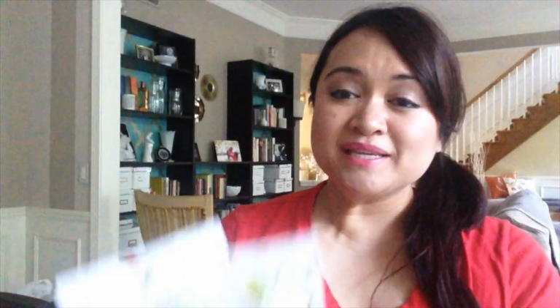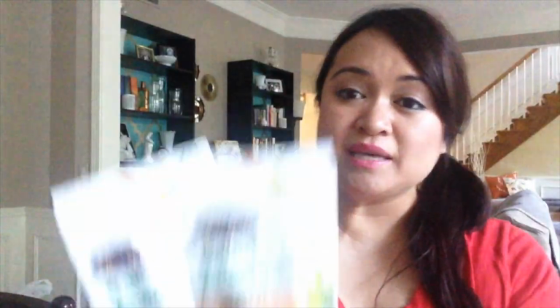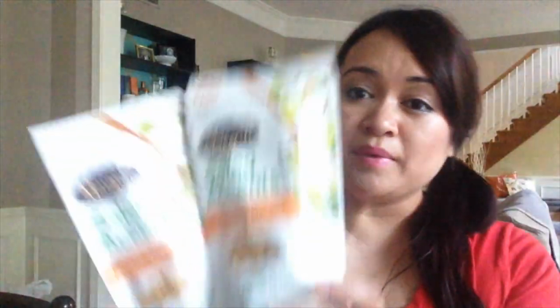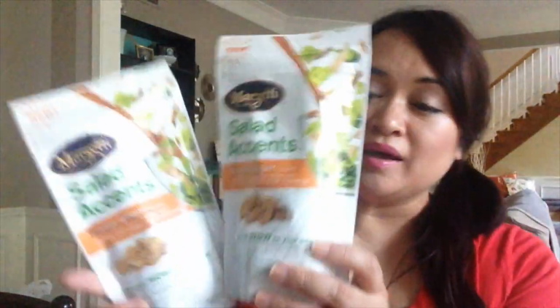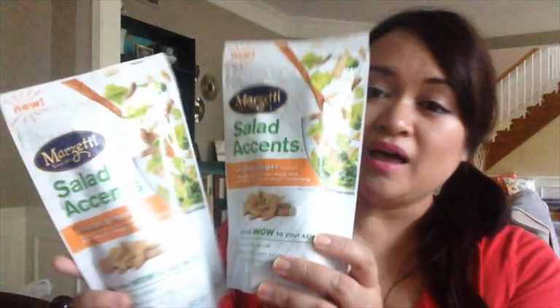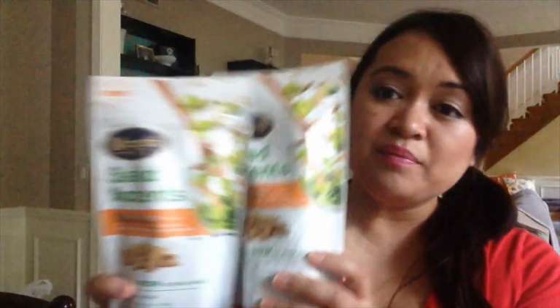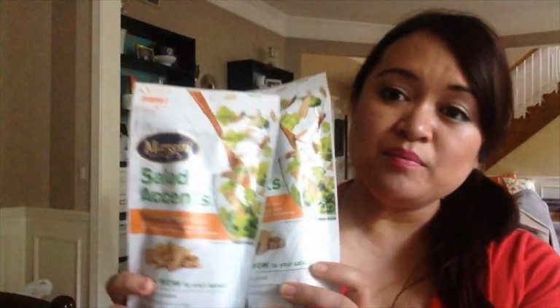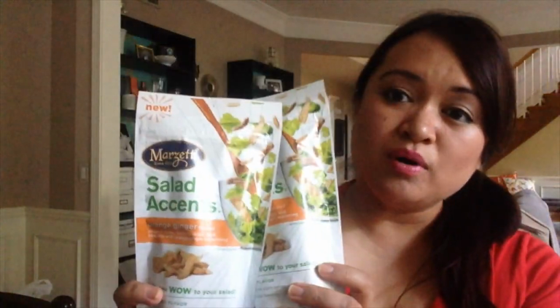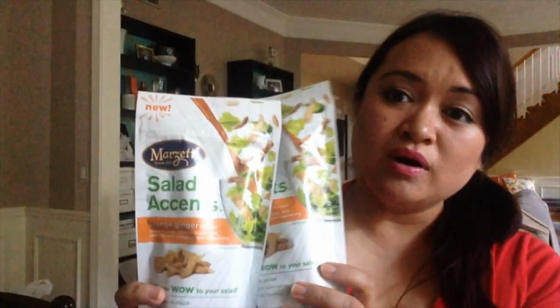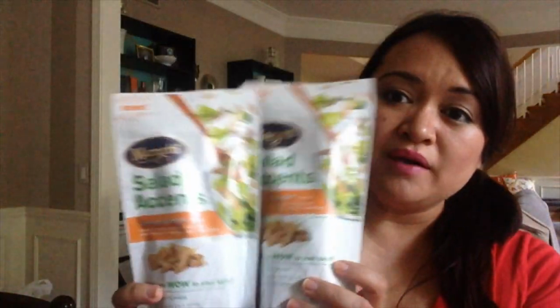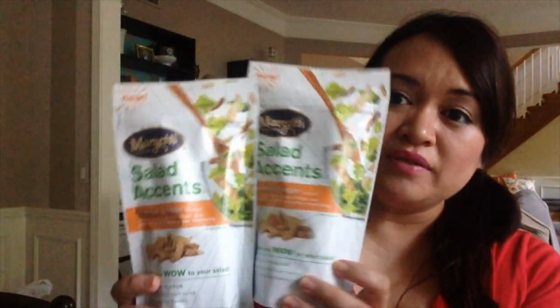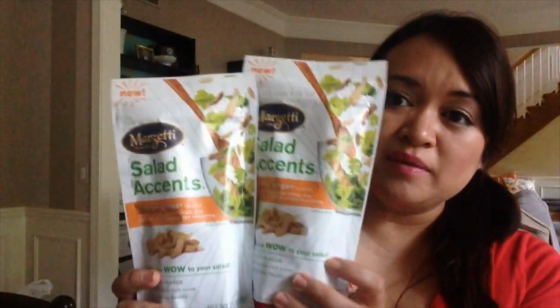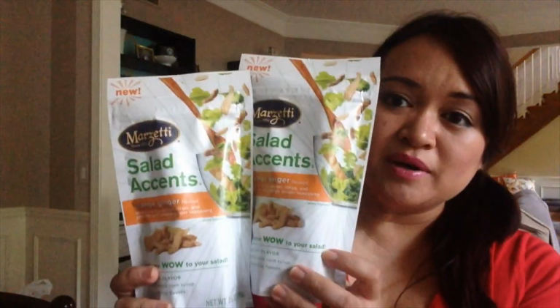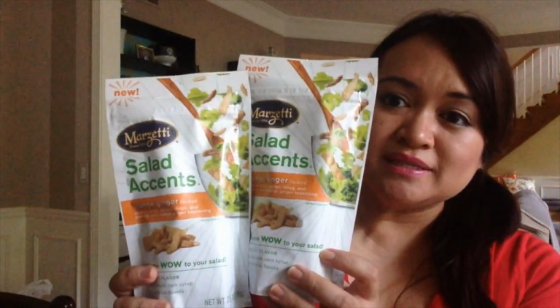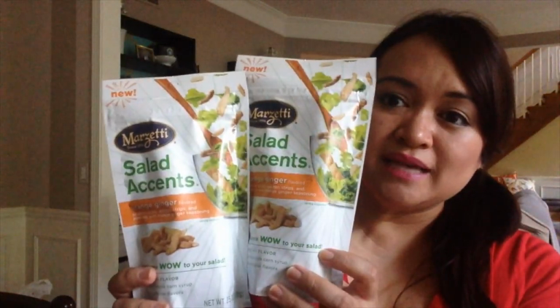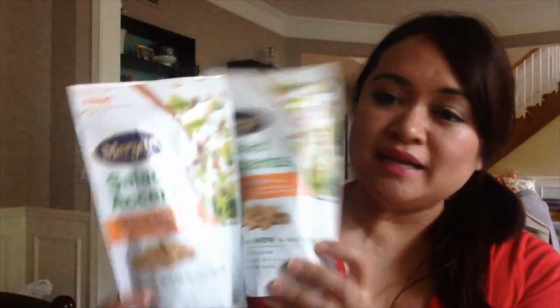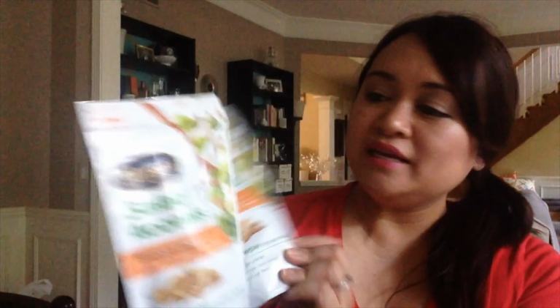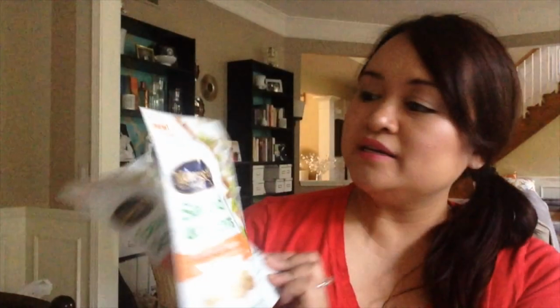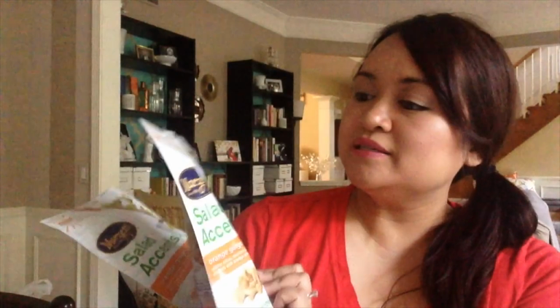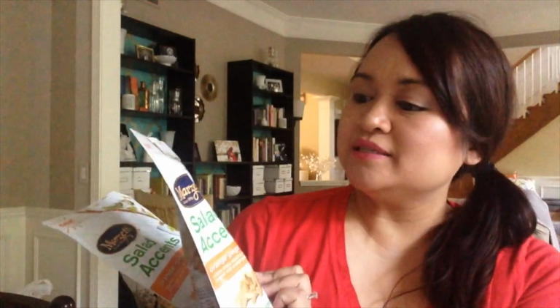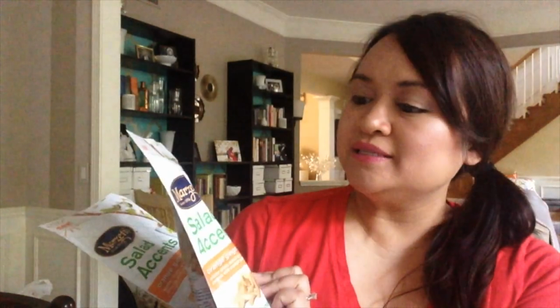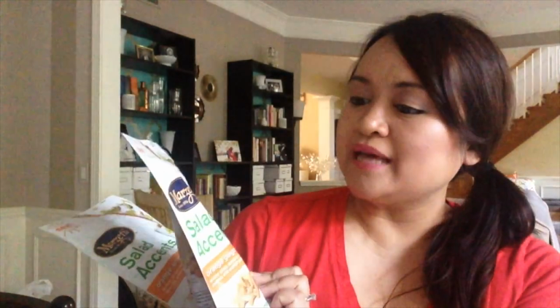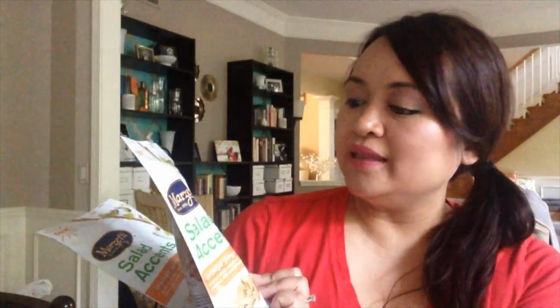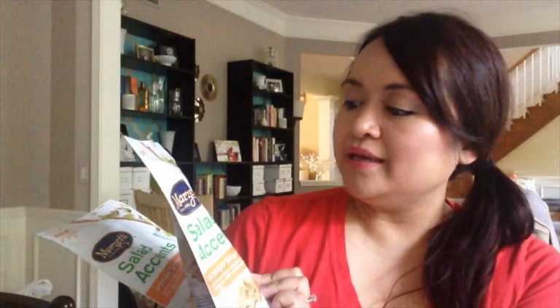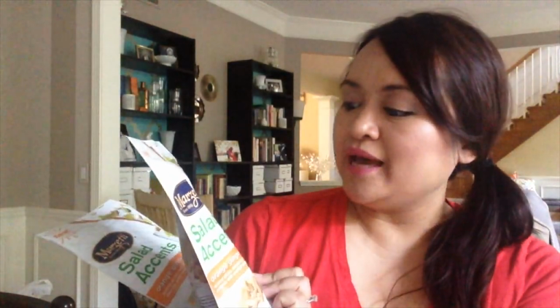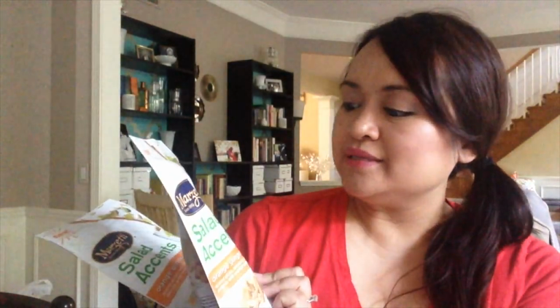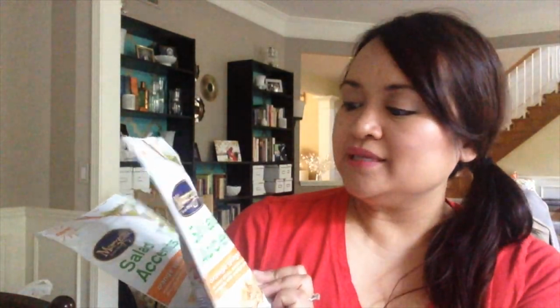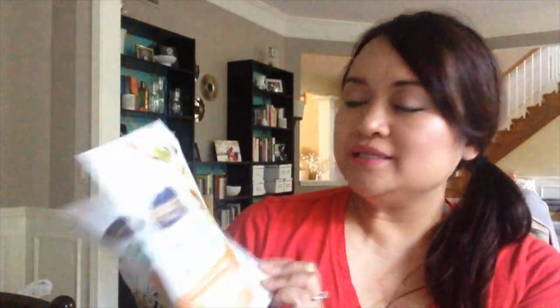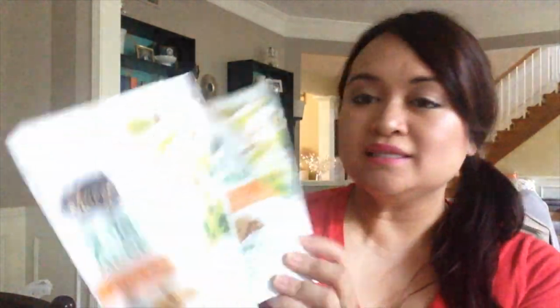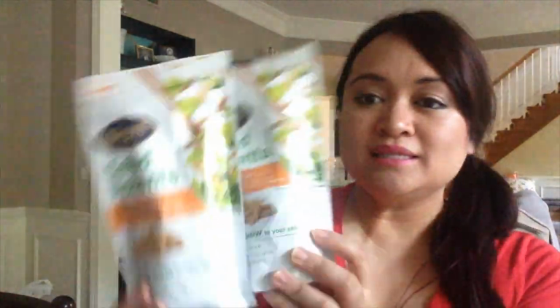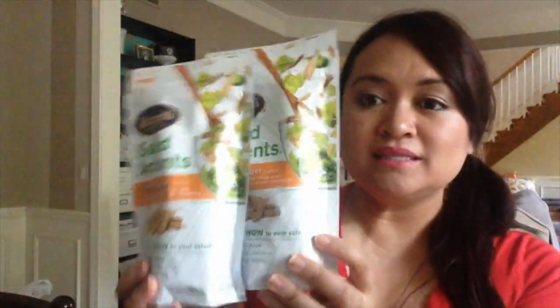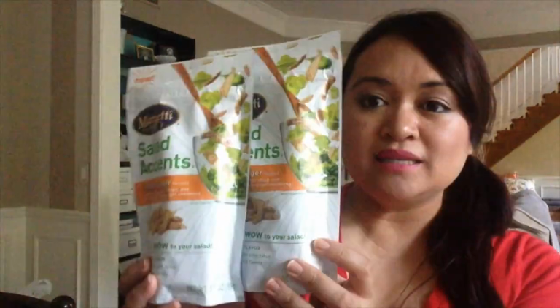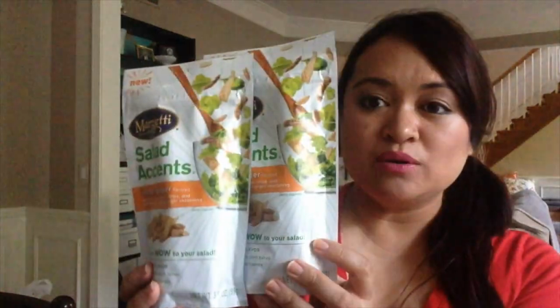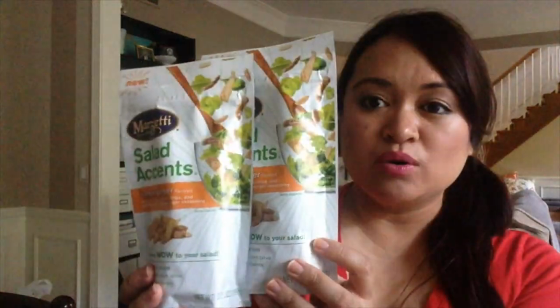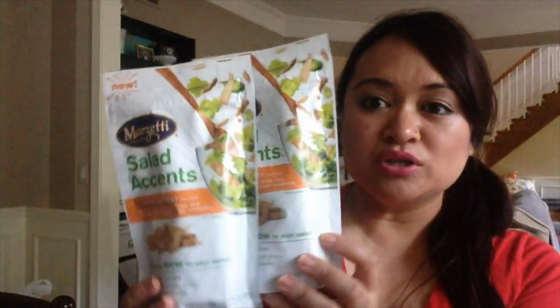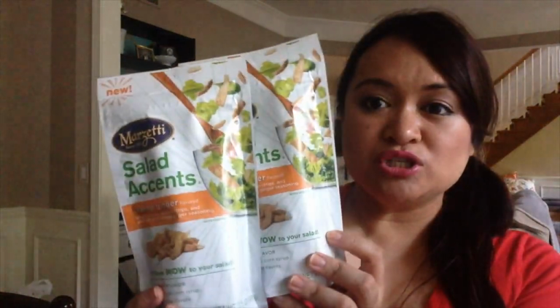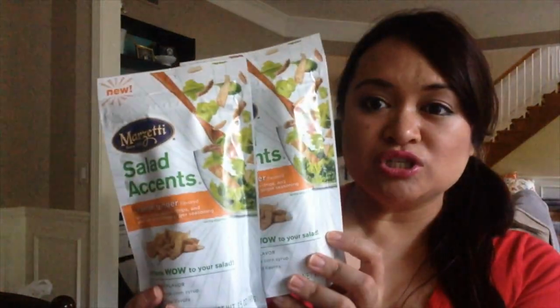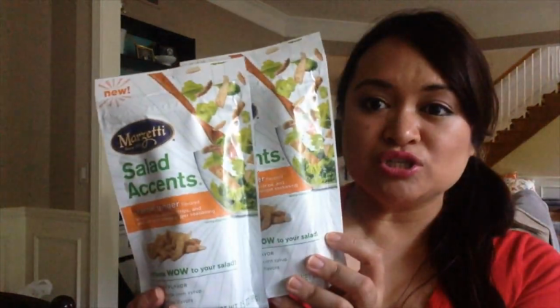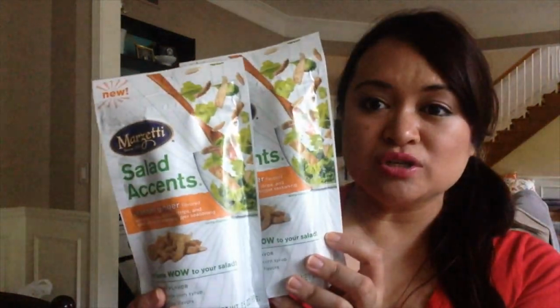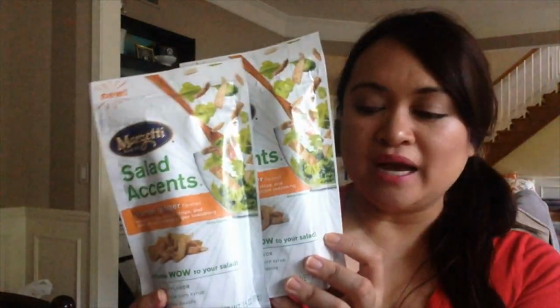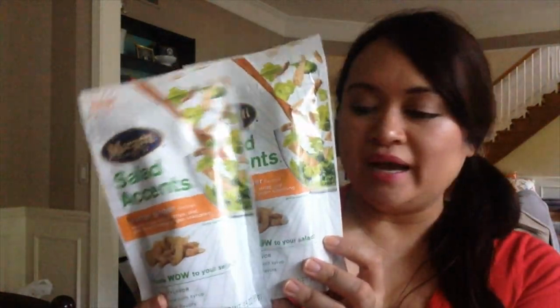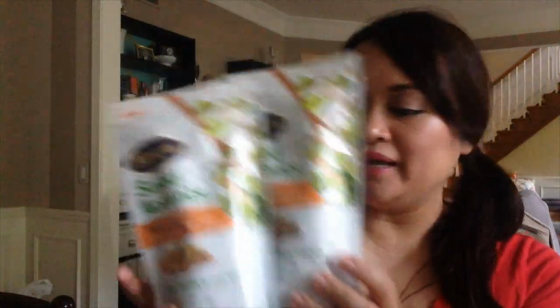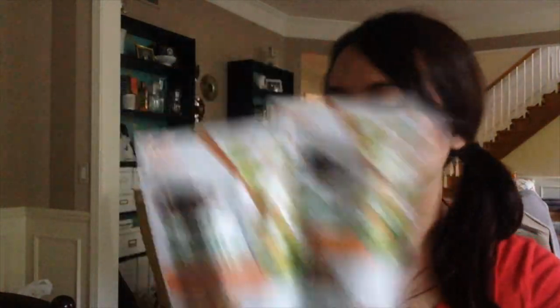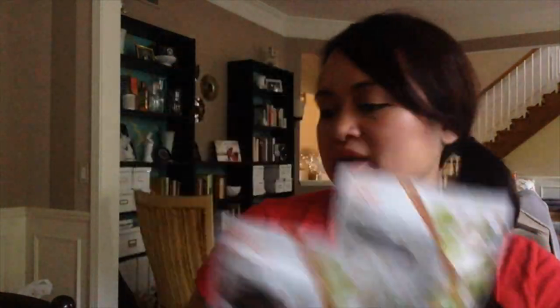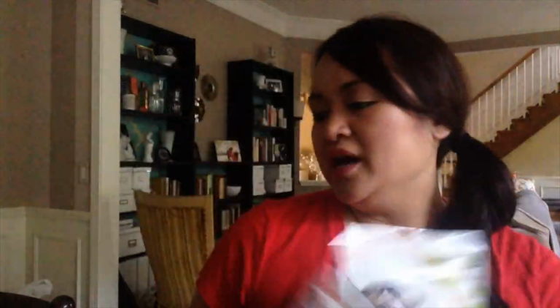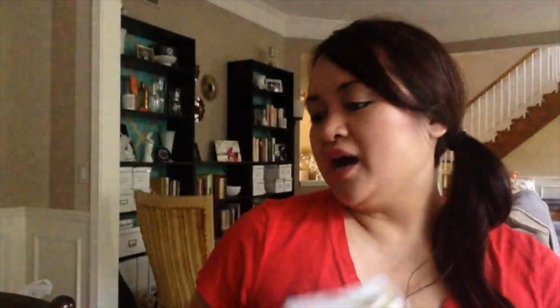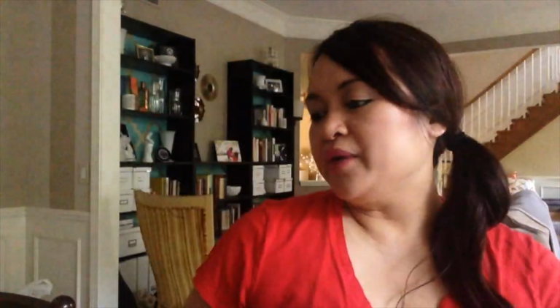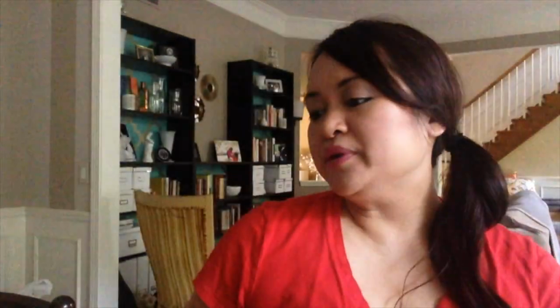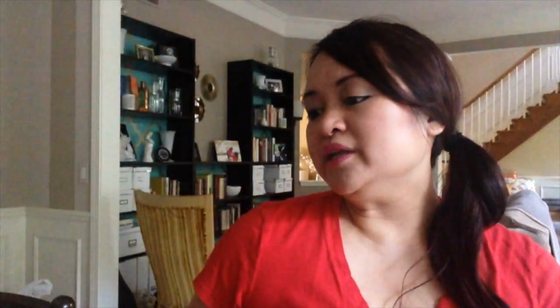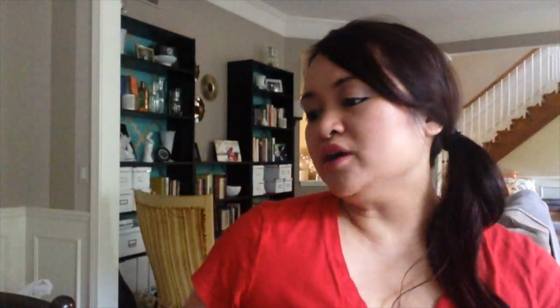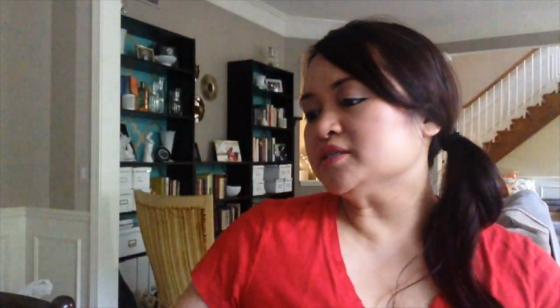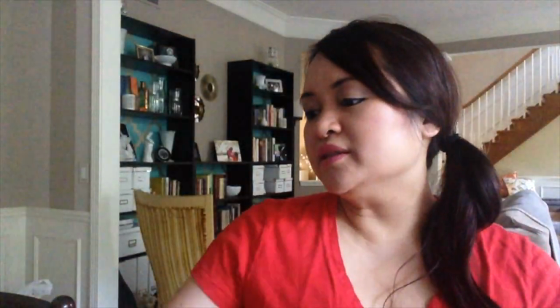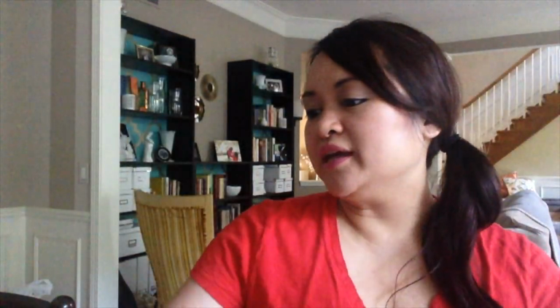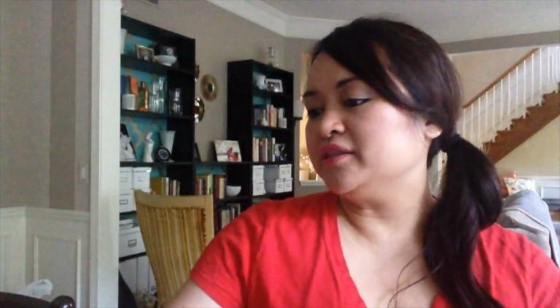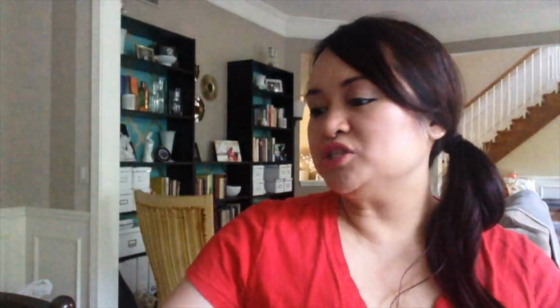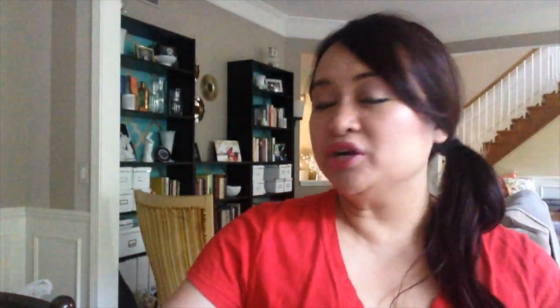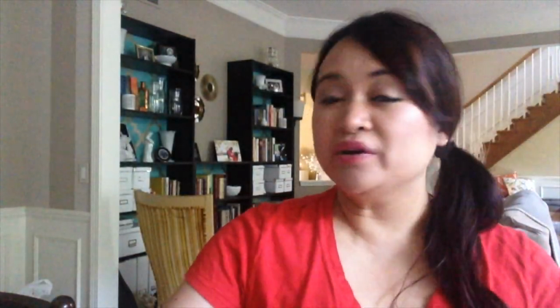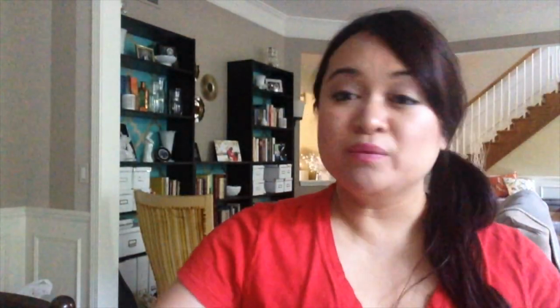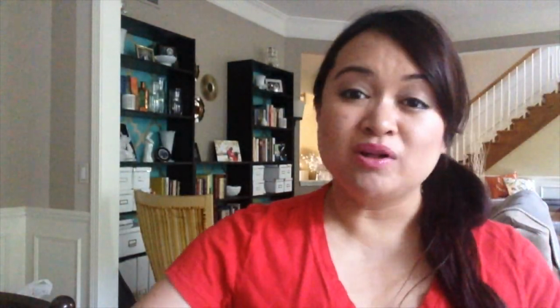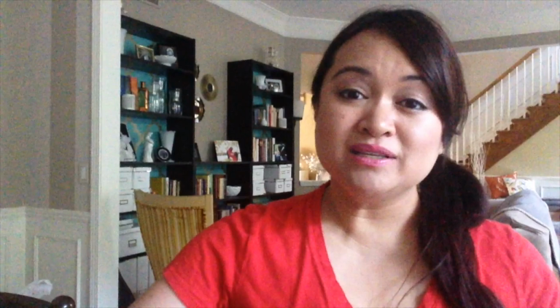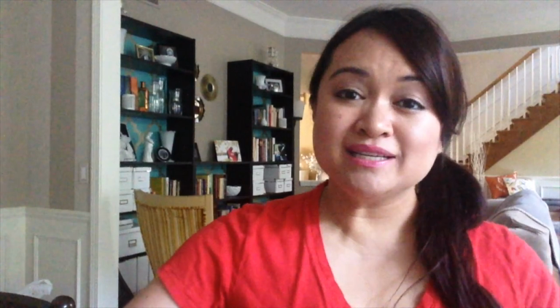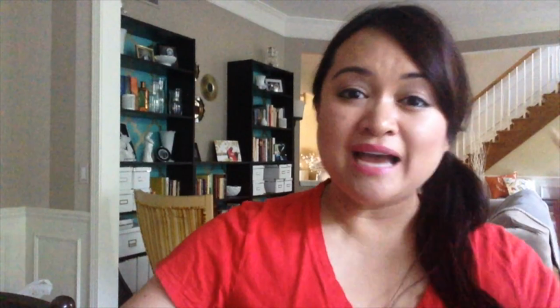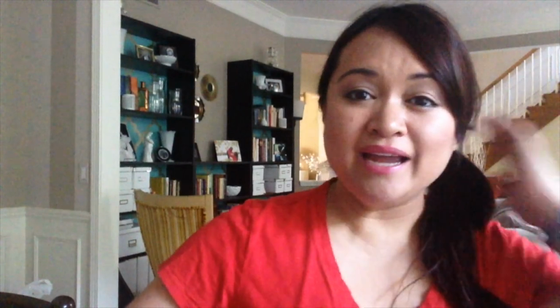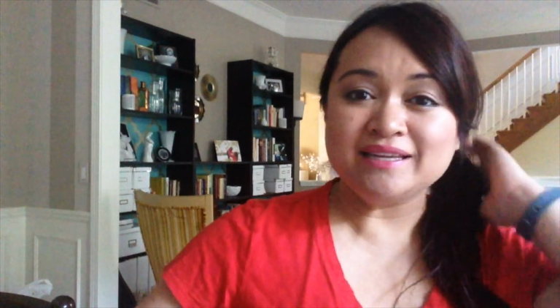I picked up a couple more of the Marzetti's salad accents. This is the orange ginger kind — I also really like the cherry walnut kind.